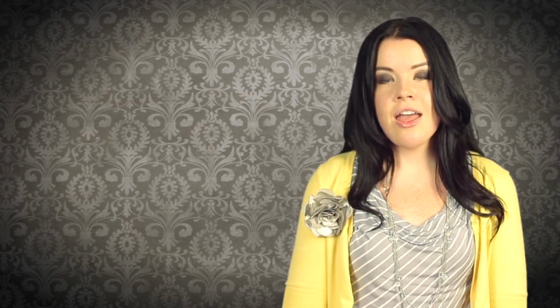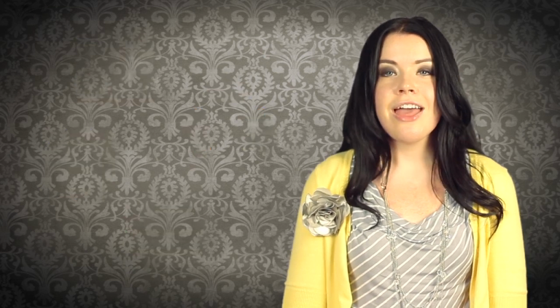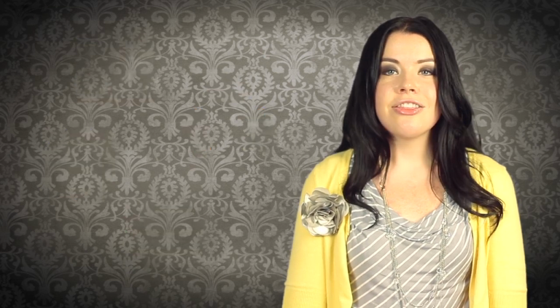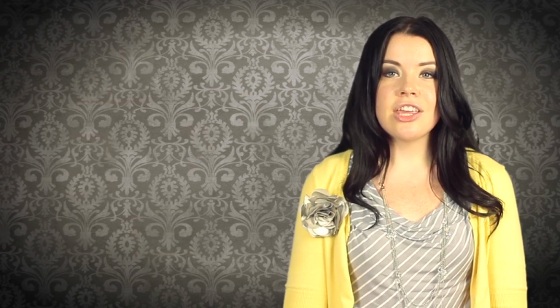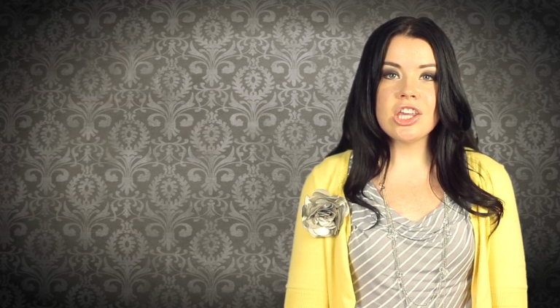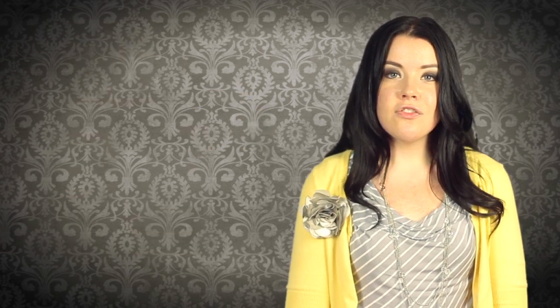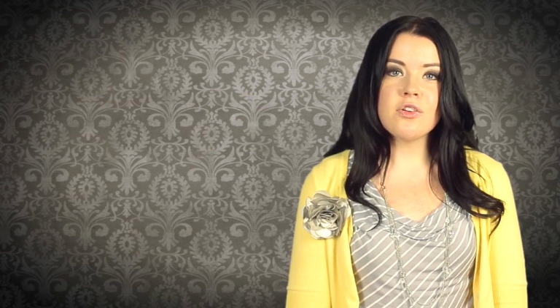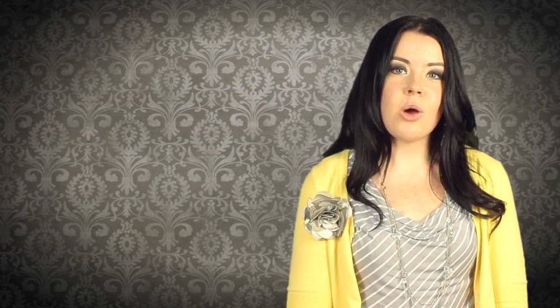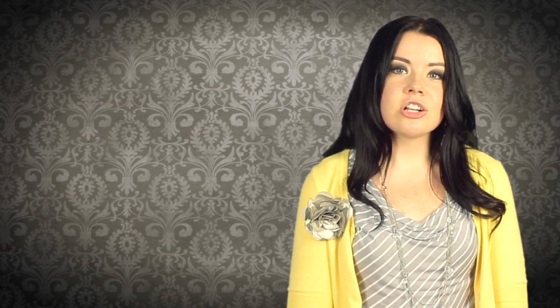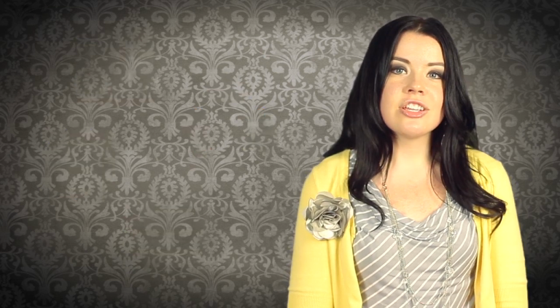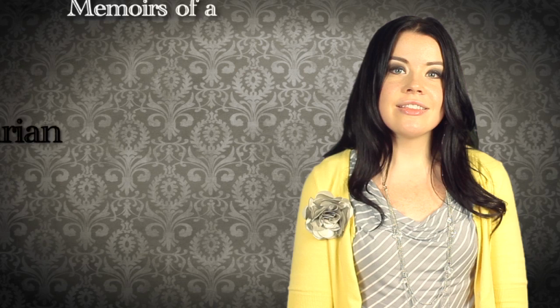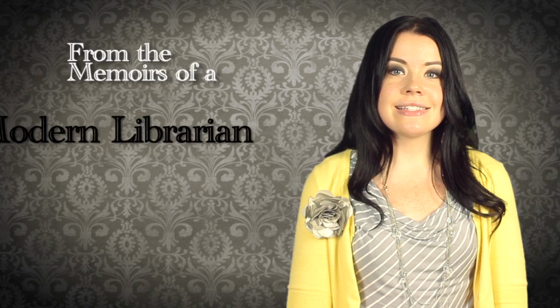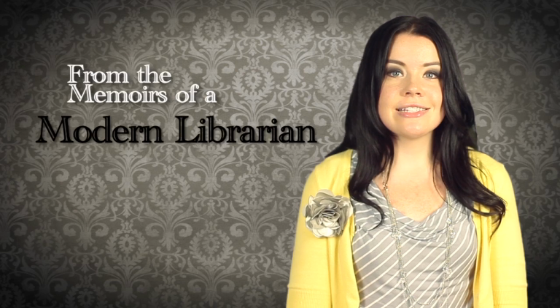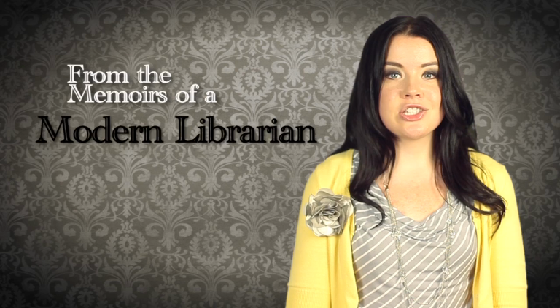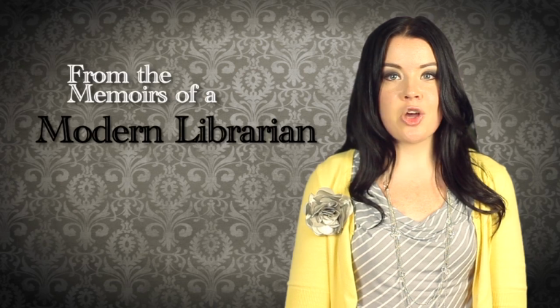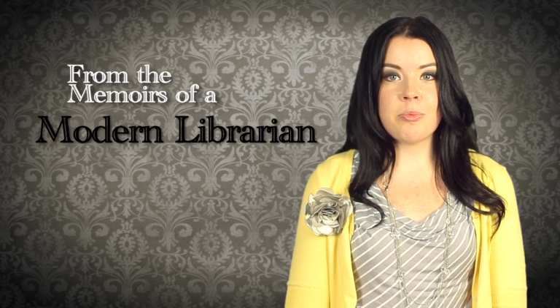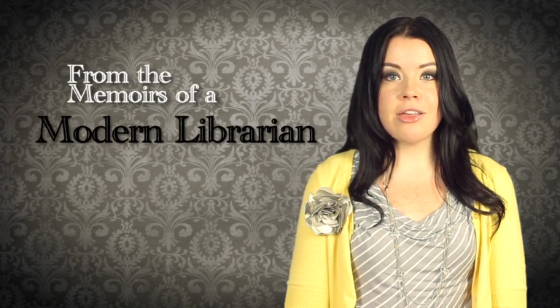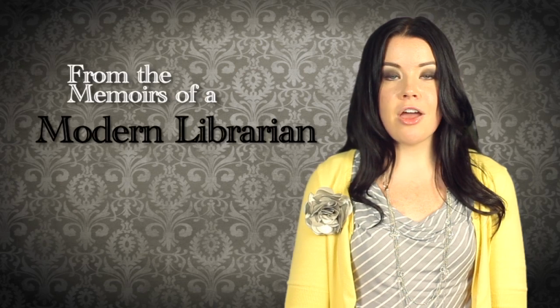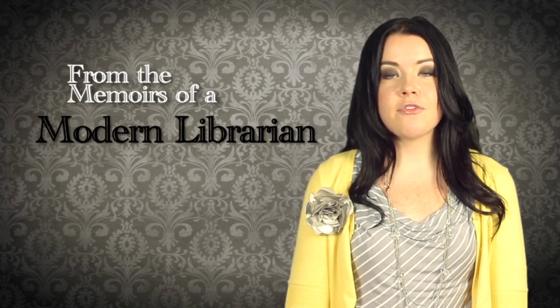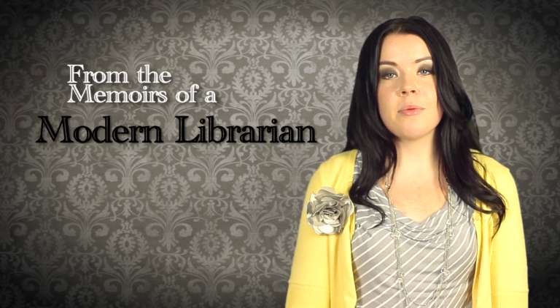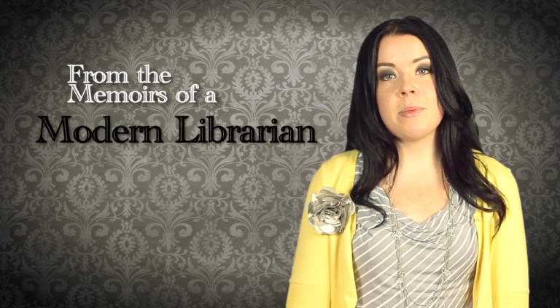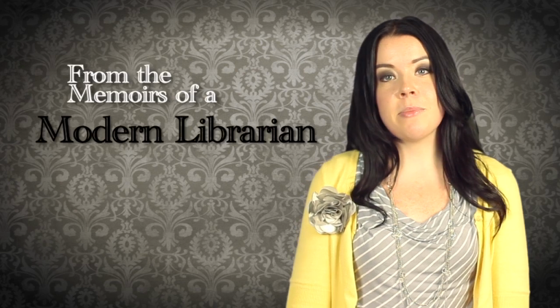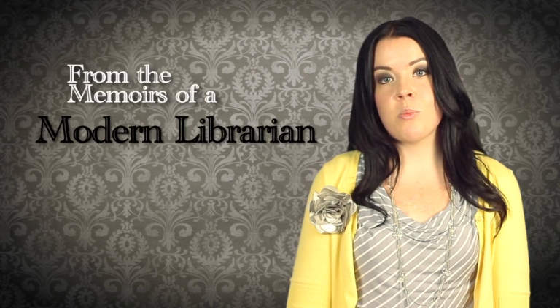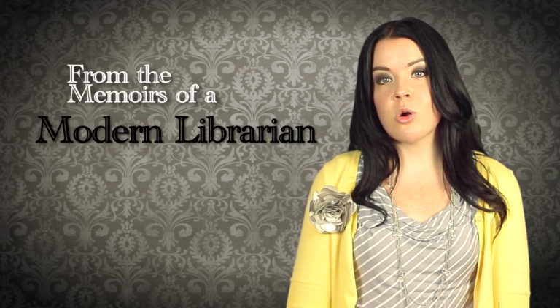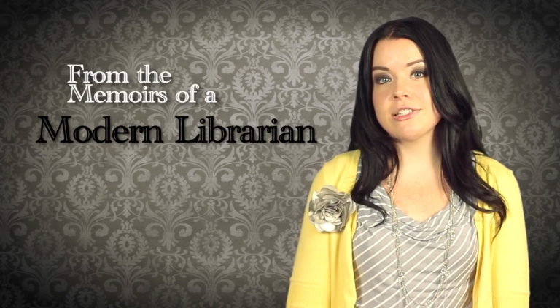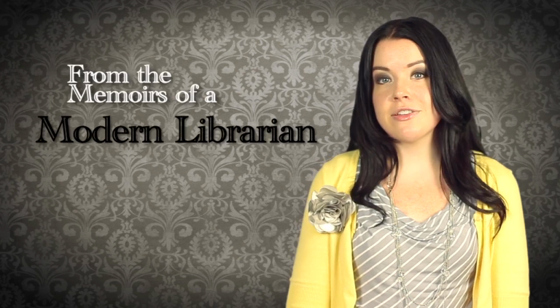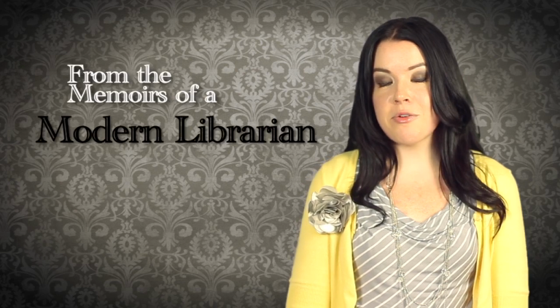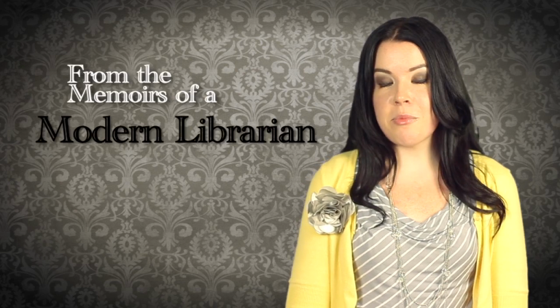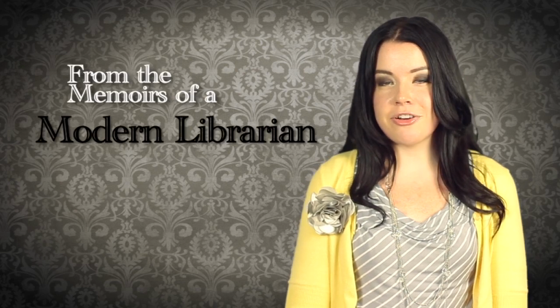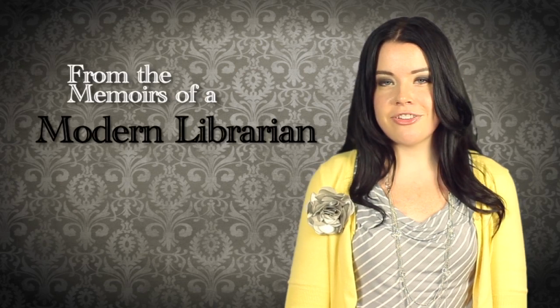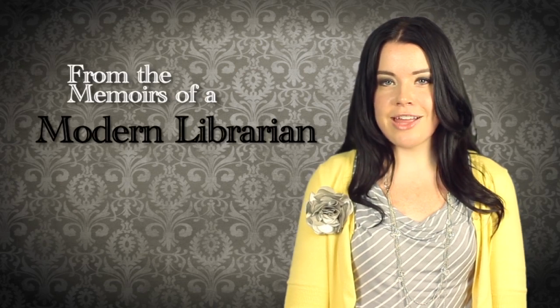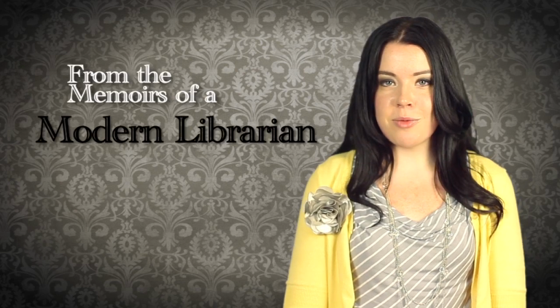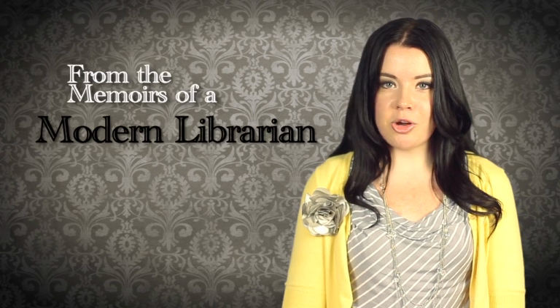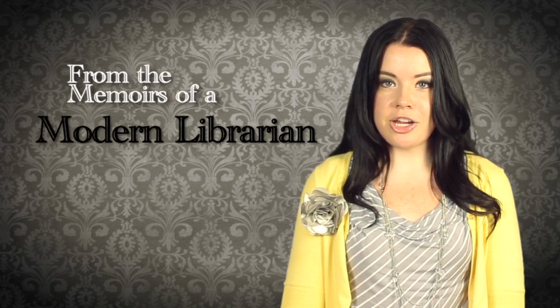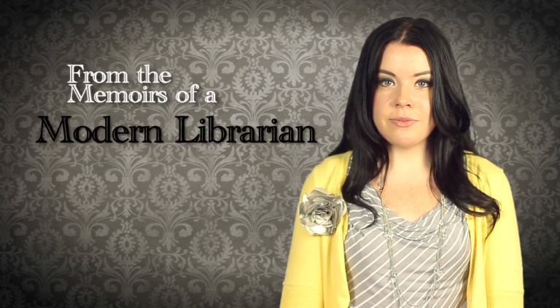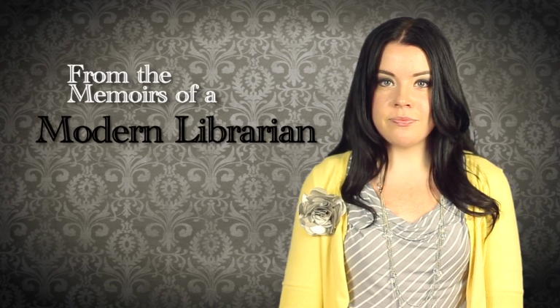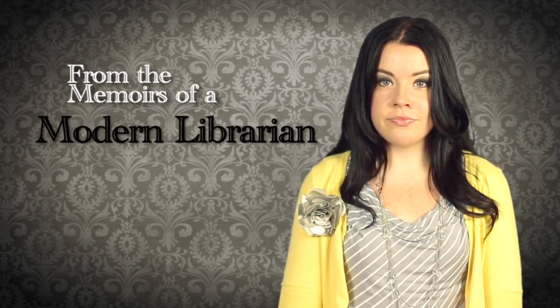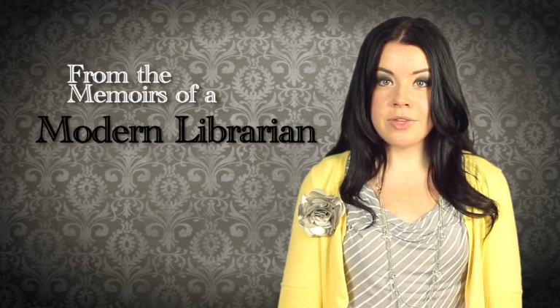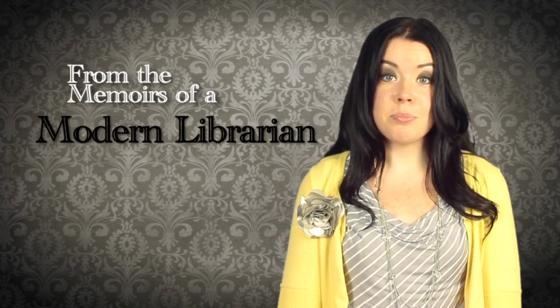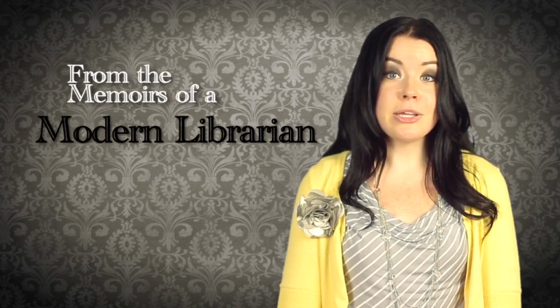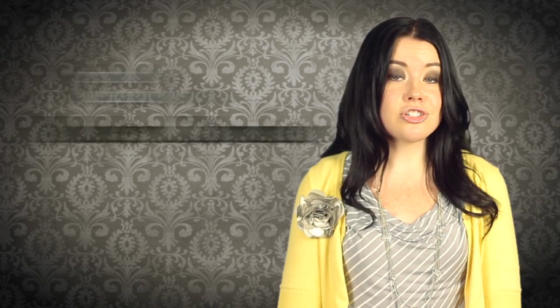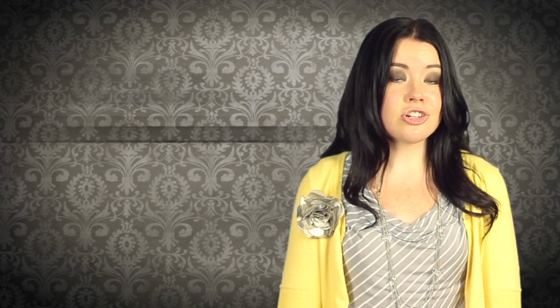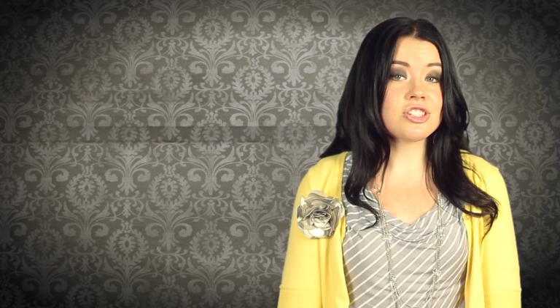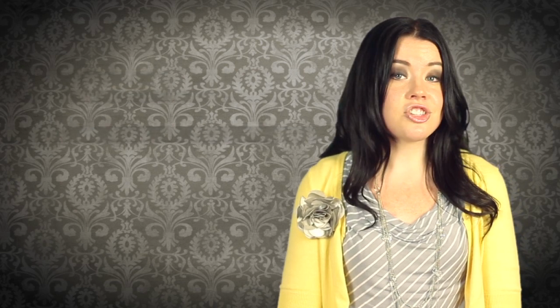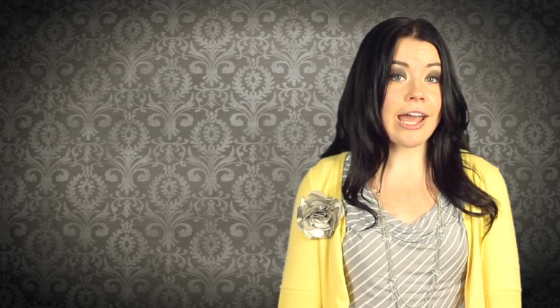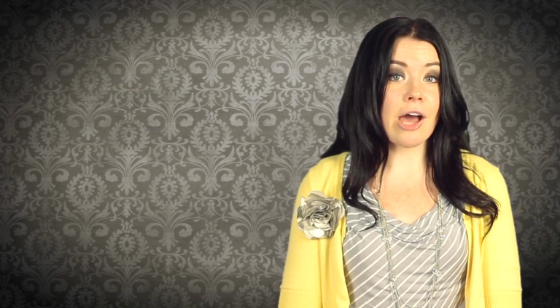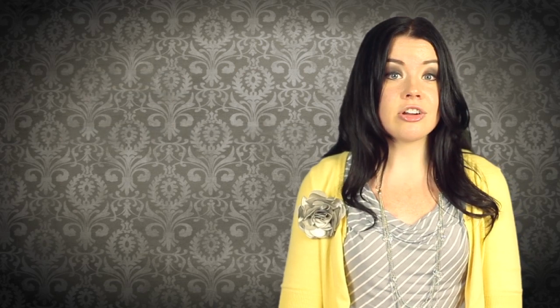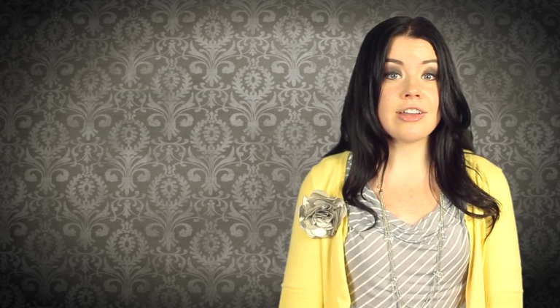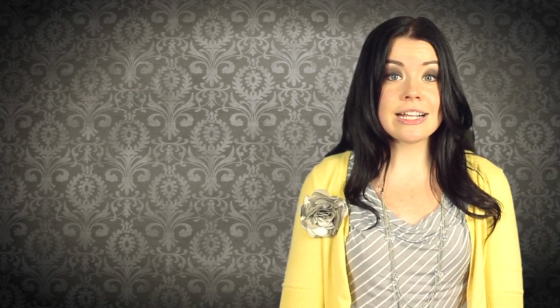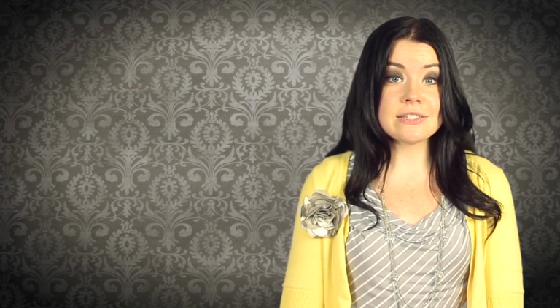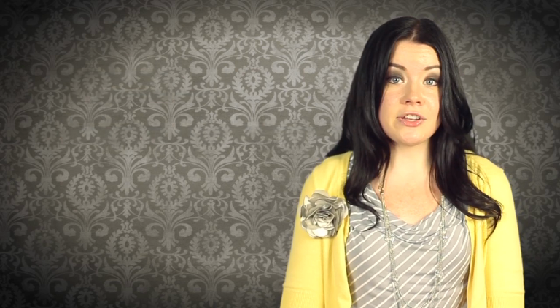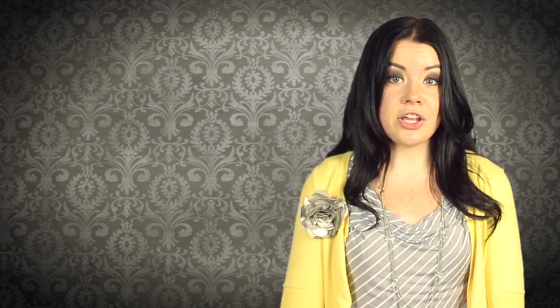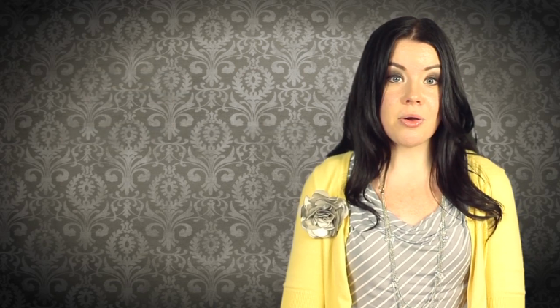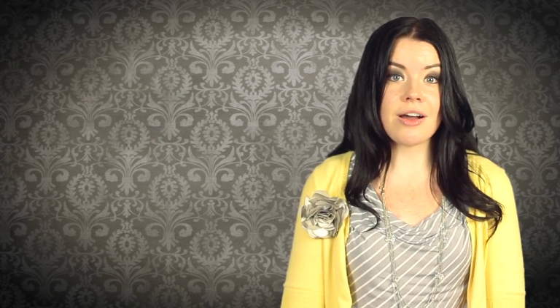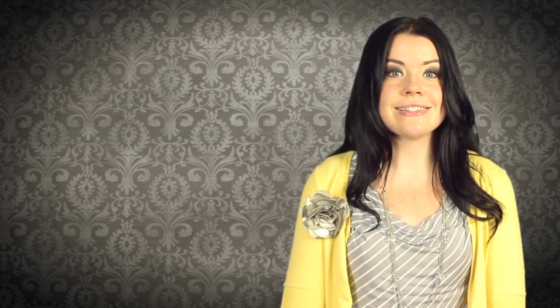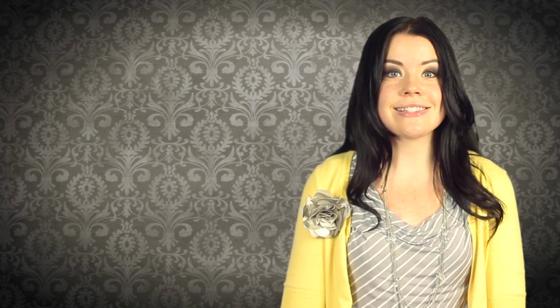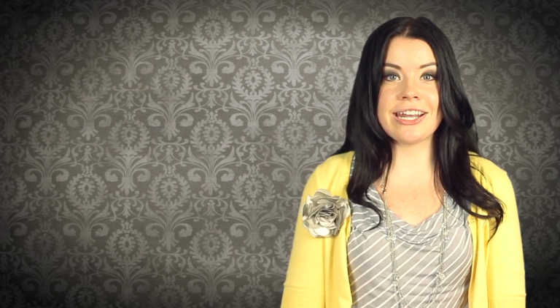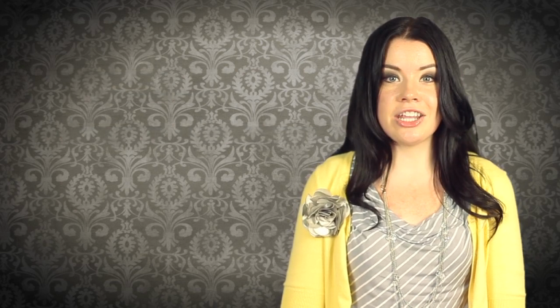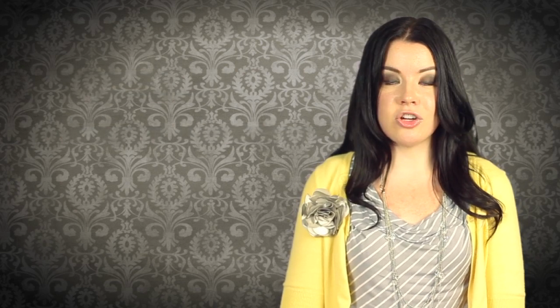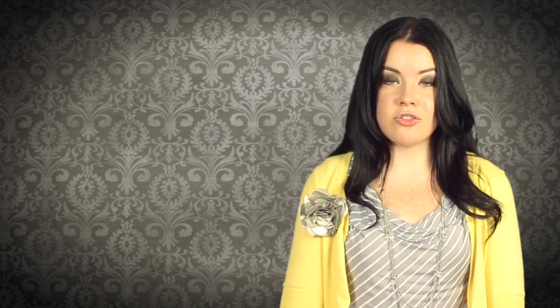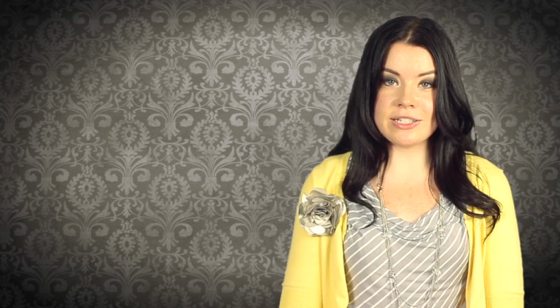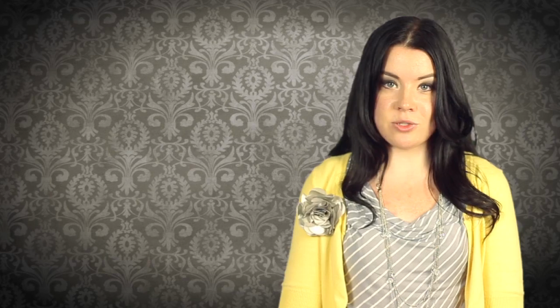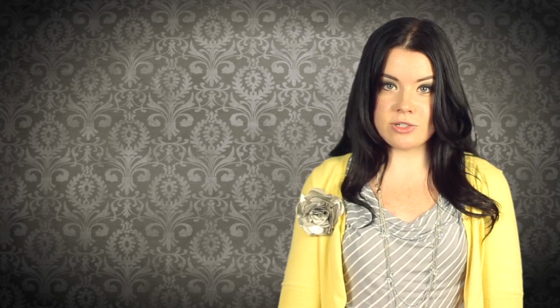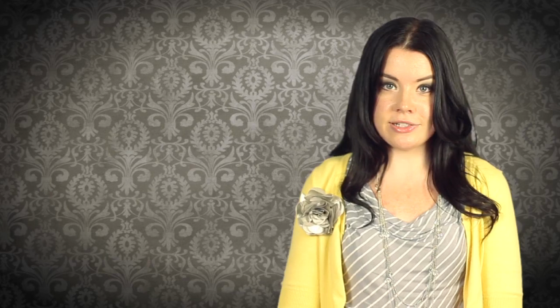Thank you for watching this installment of From the Memoirs of a Modern Librarian. Be sure to check out our next video on citing your resources.